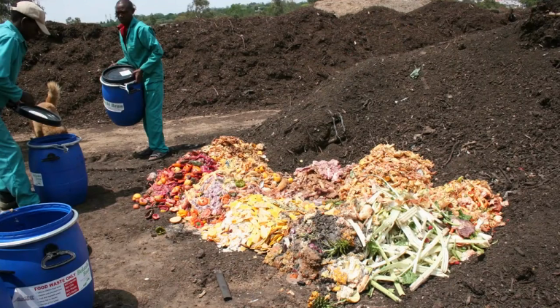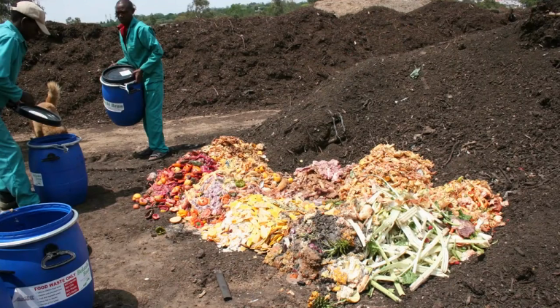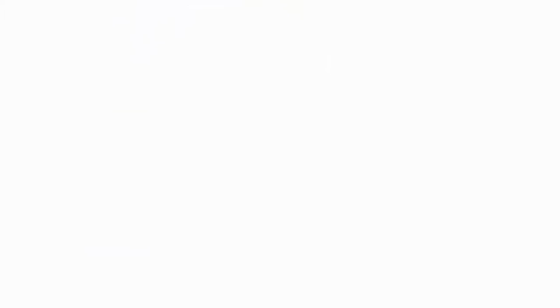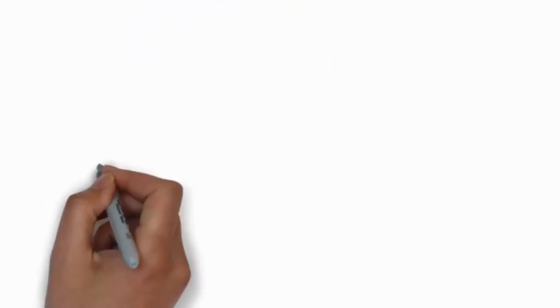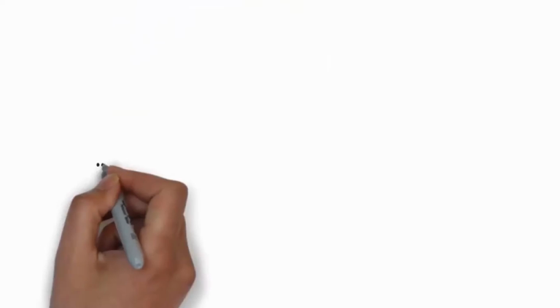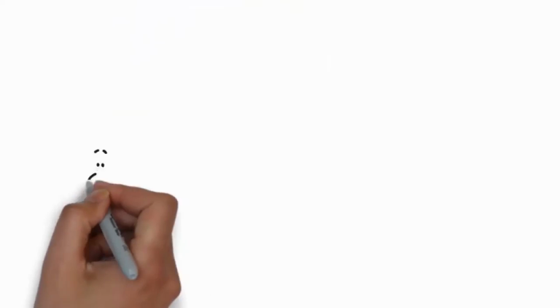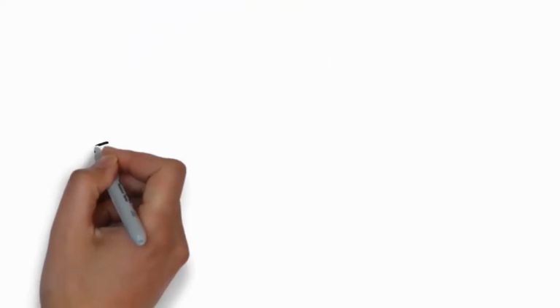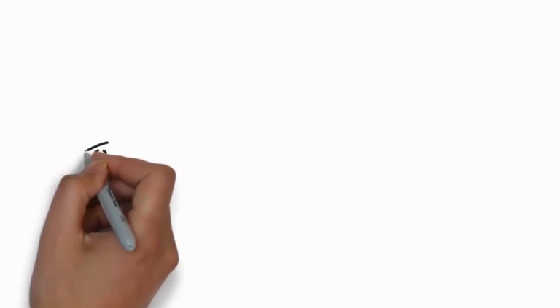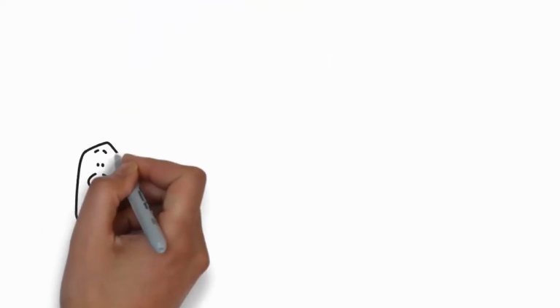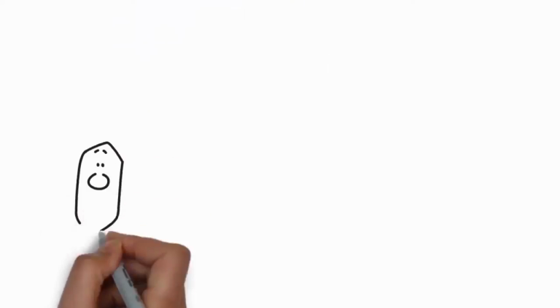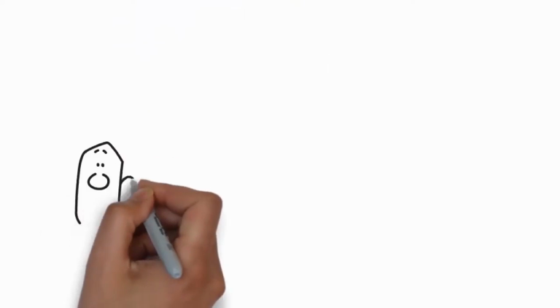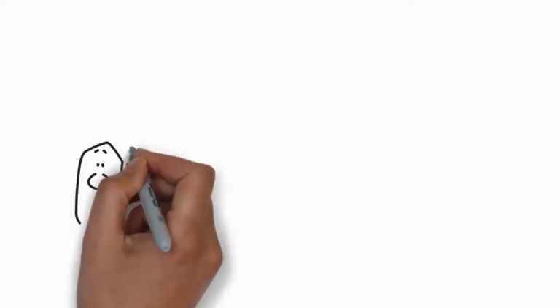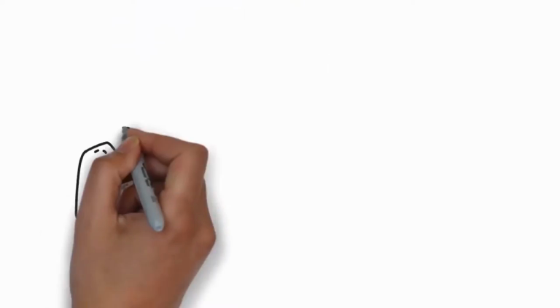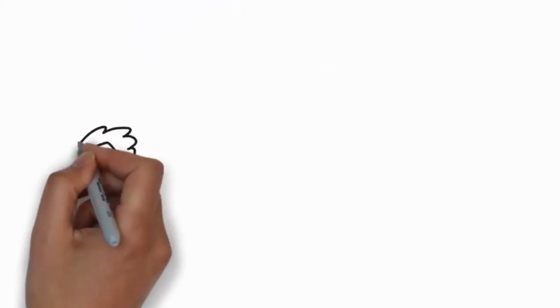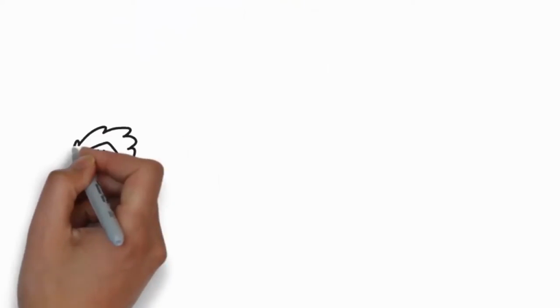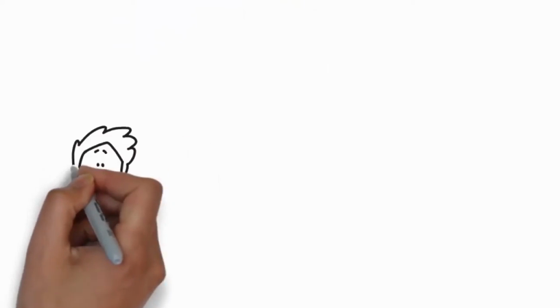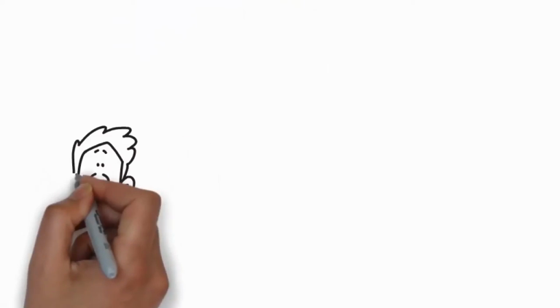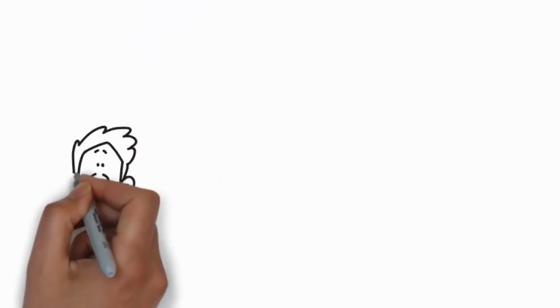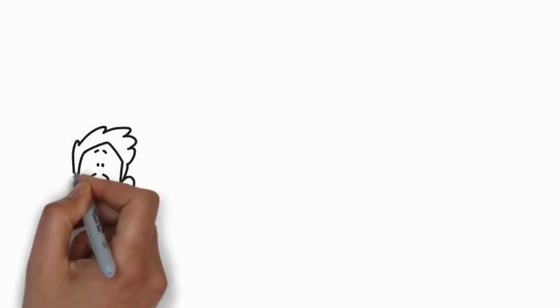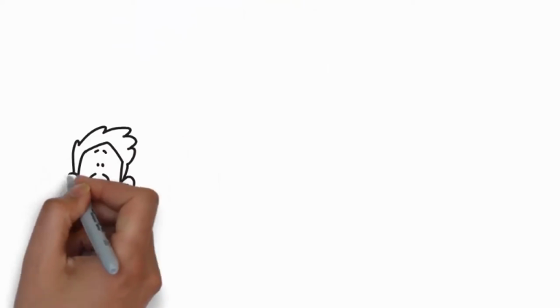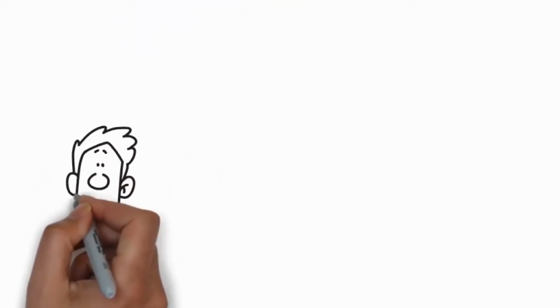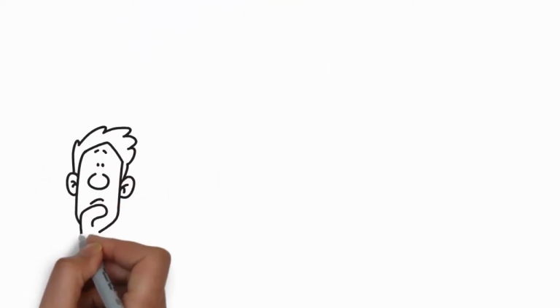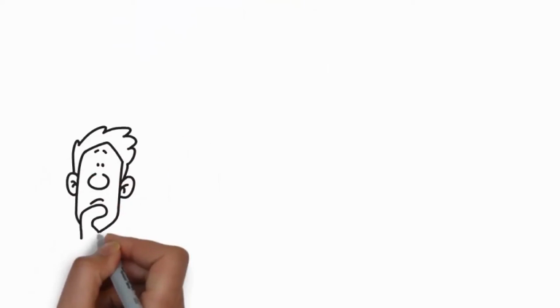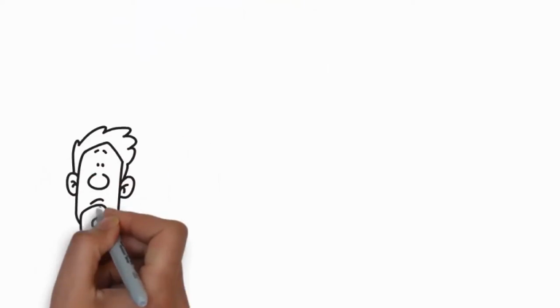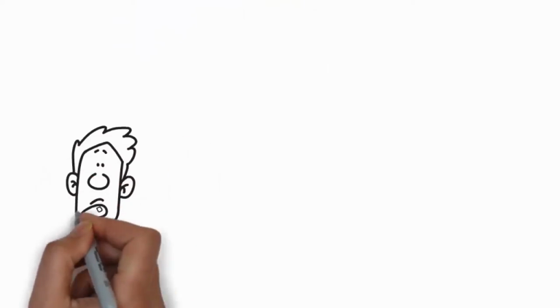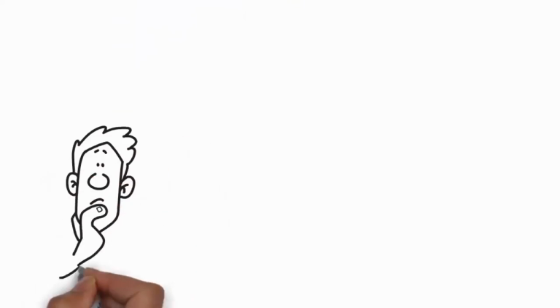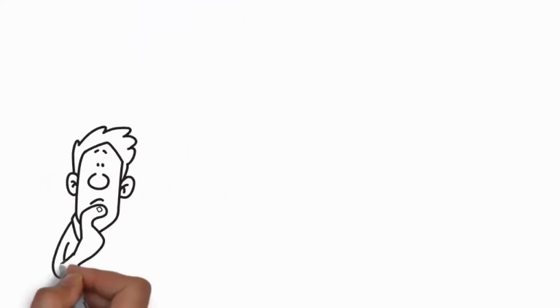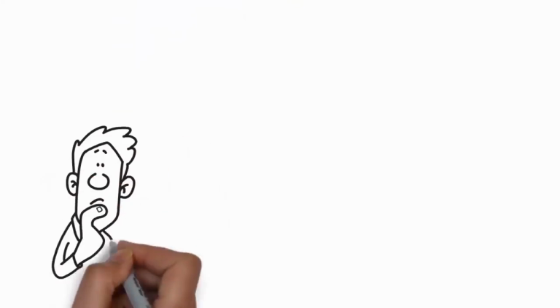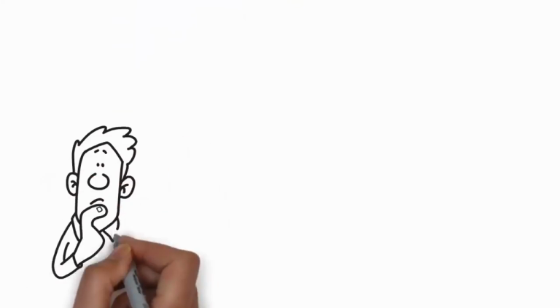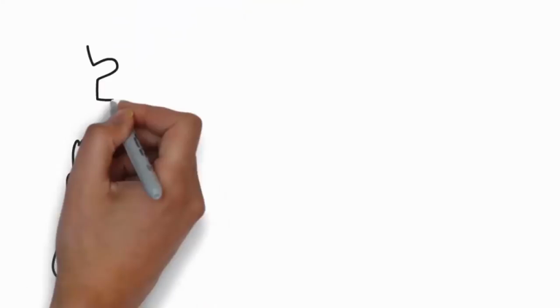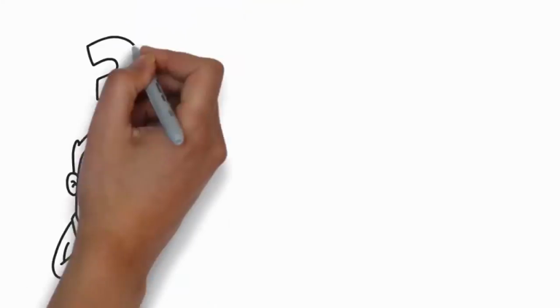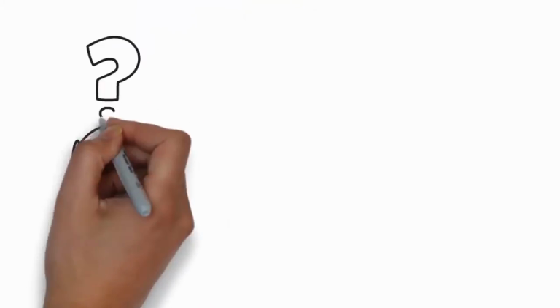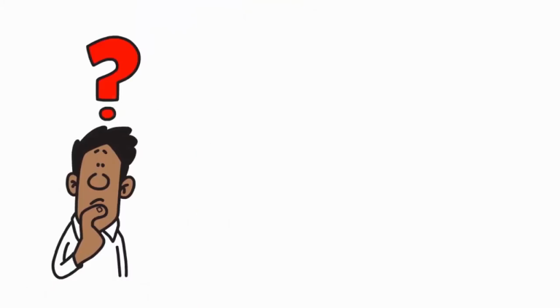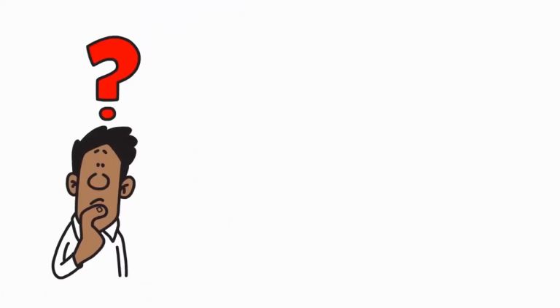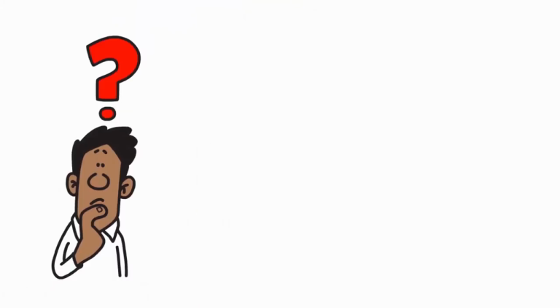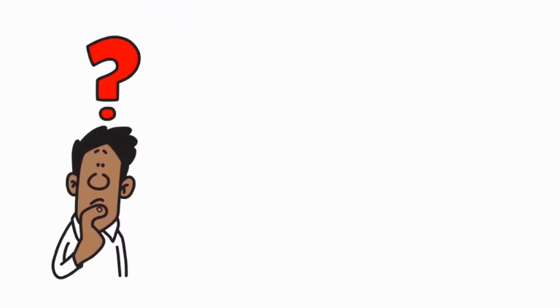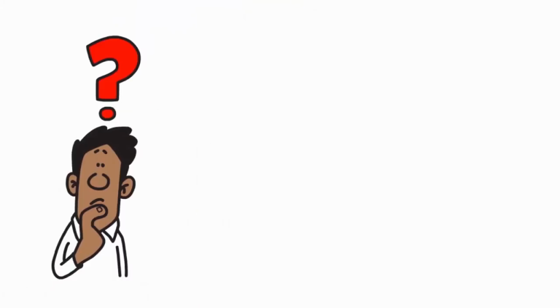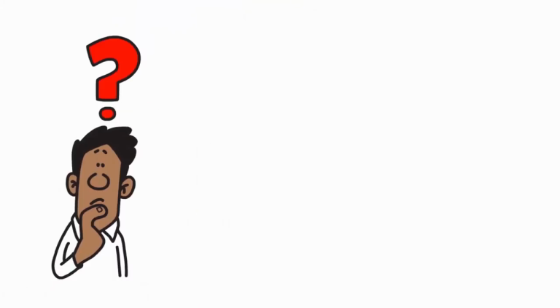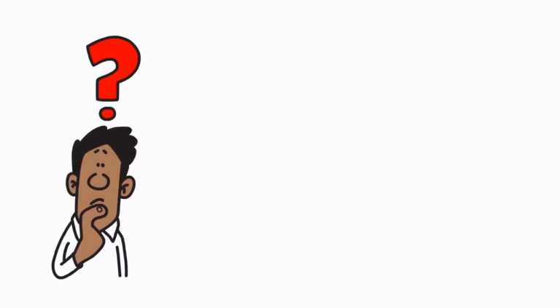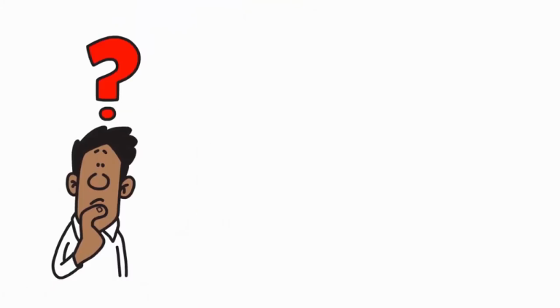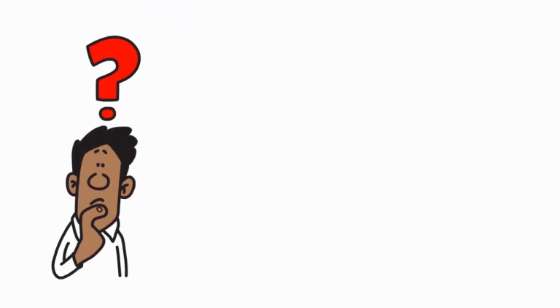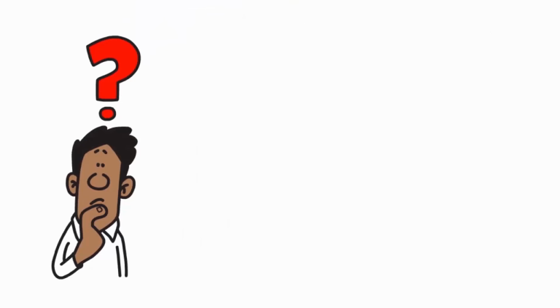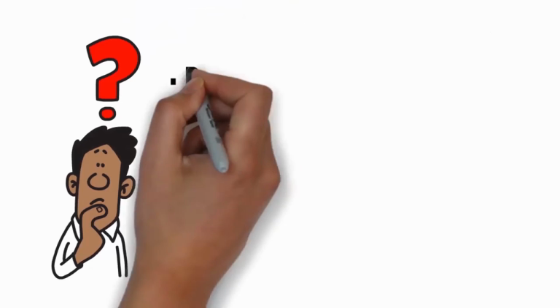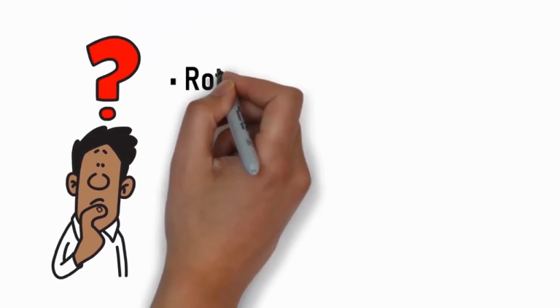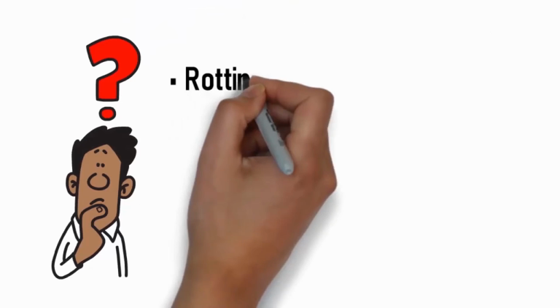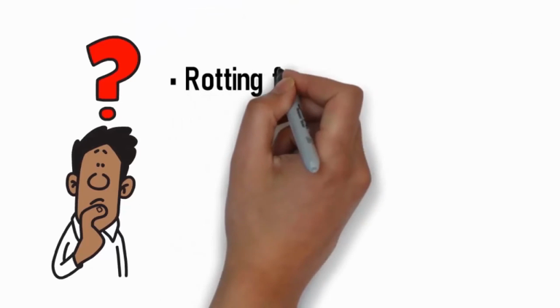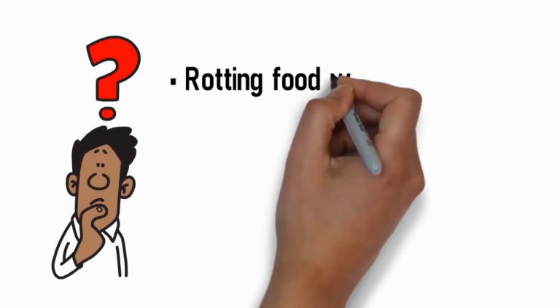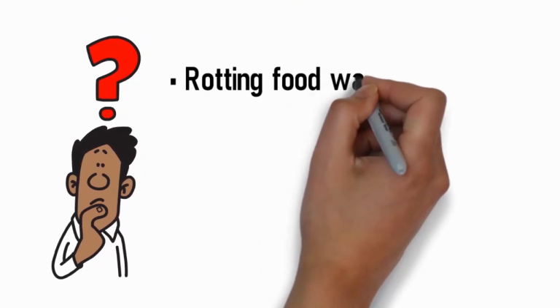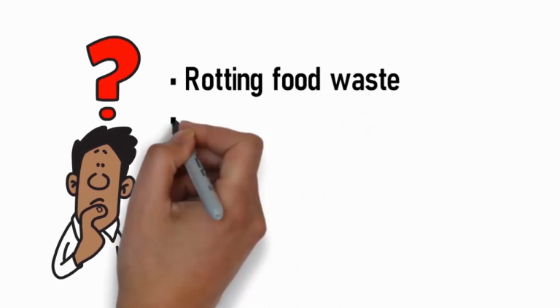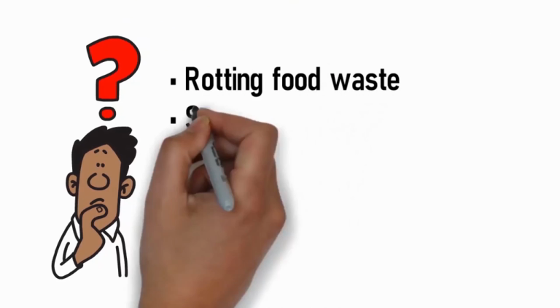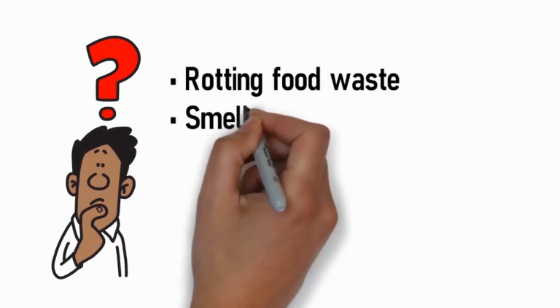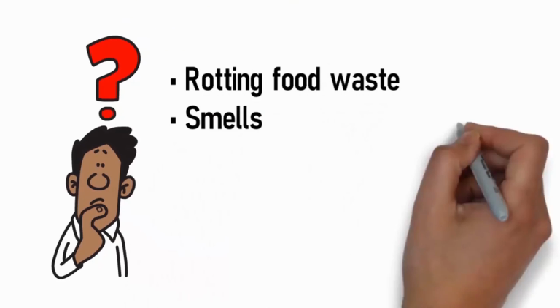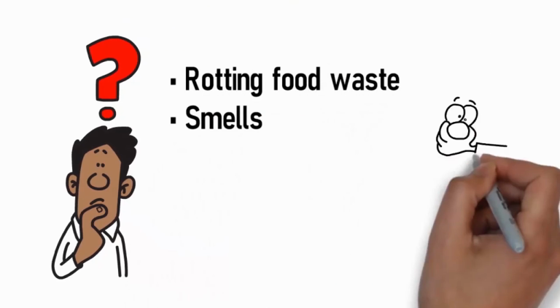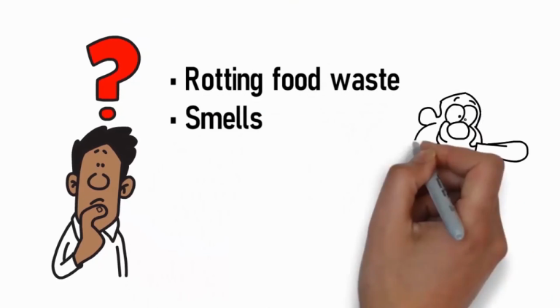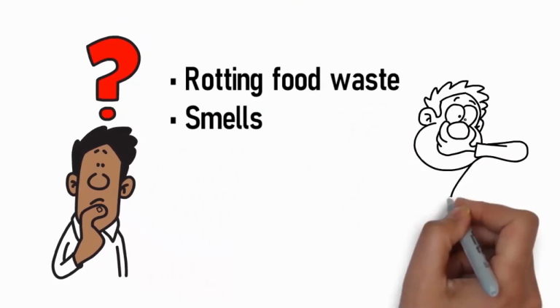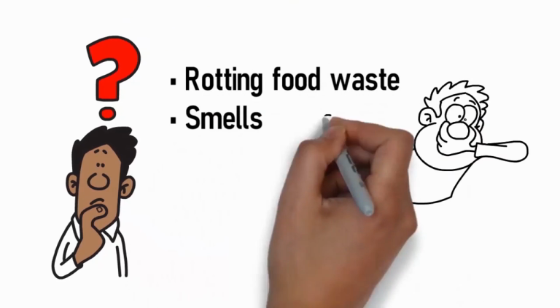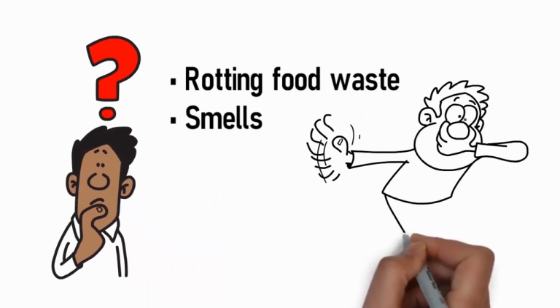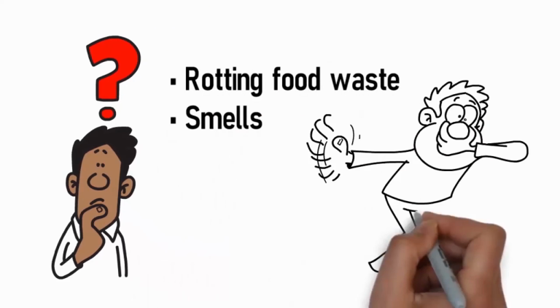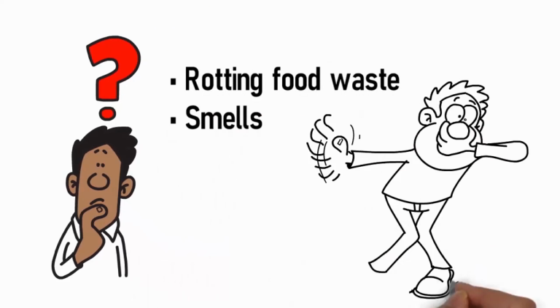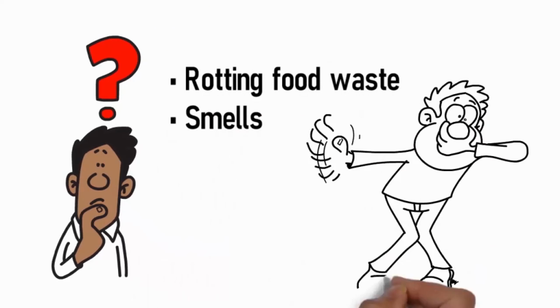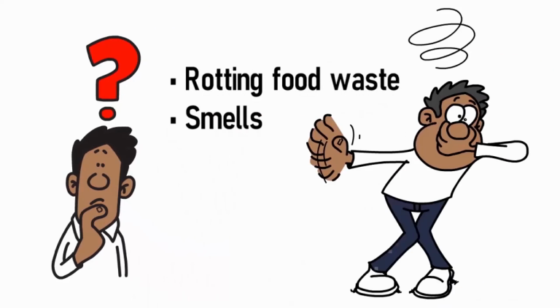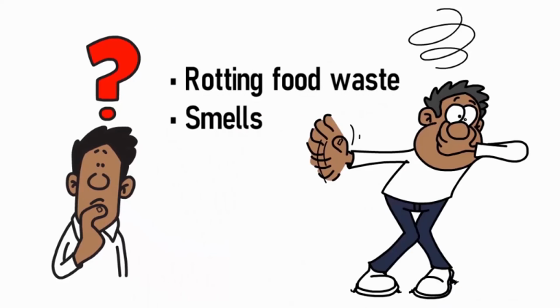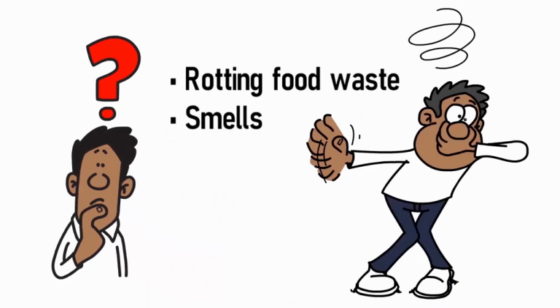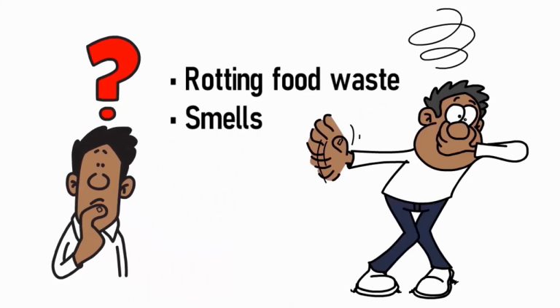What happens if you don't bring your drum down to the waste area regularly? Rotting food waste. Smells.